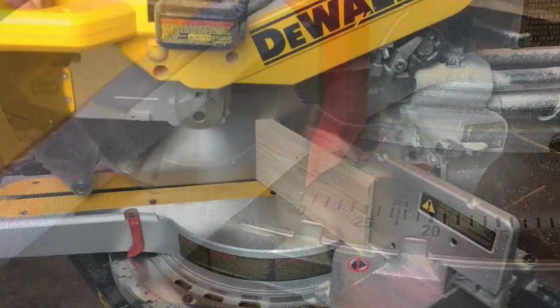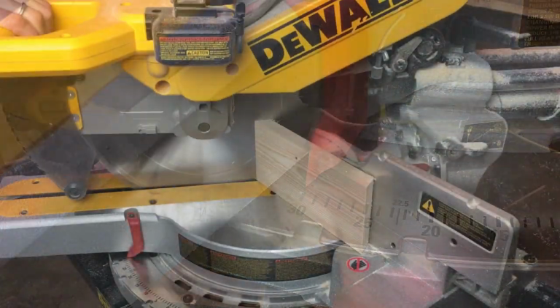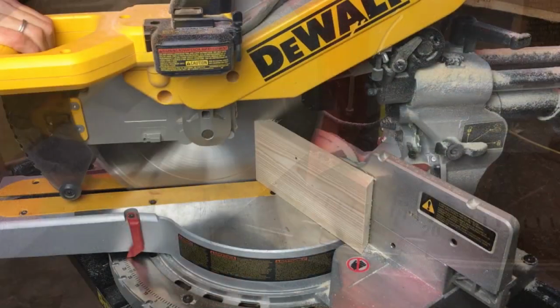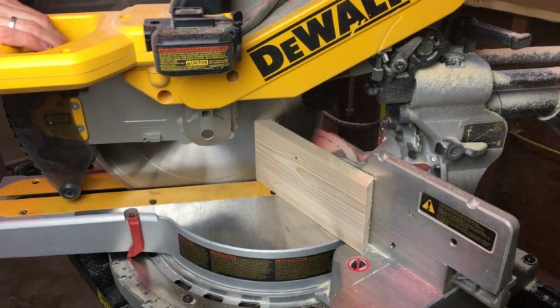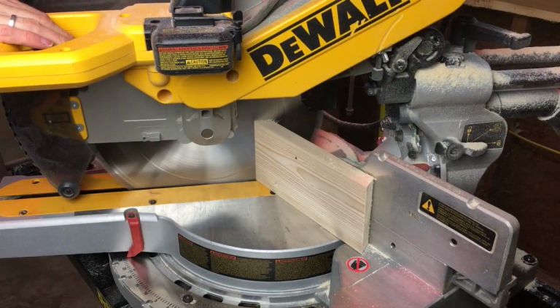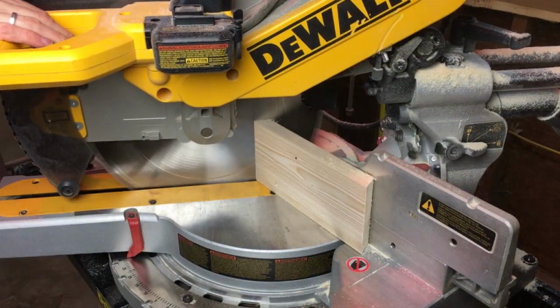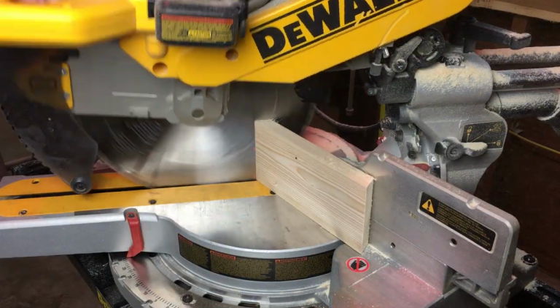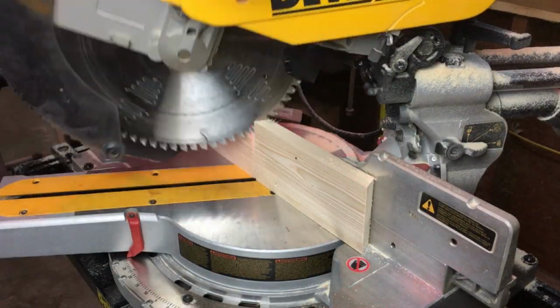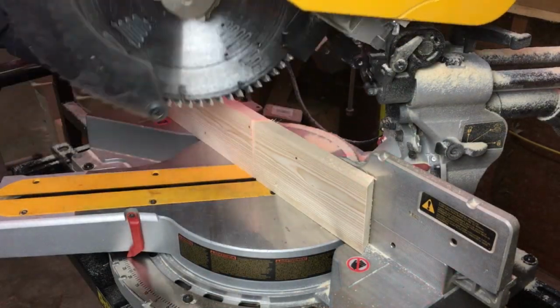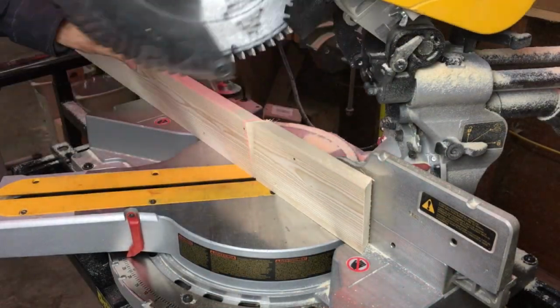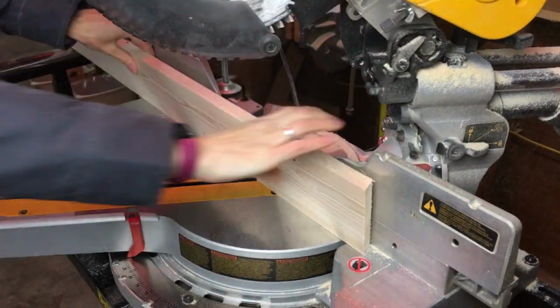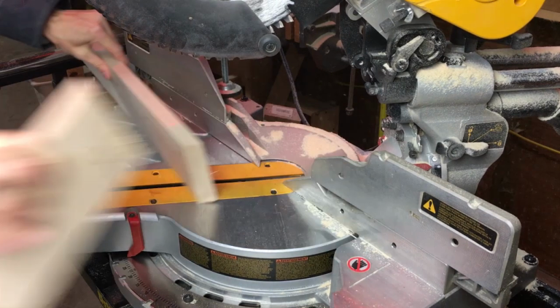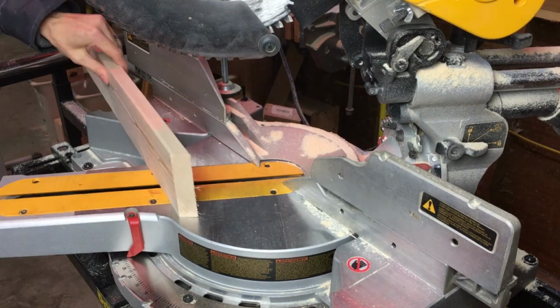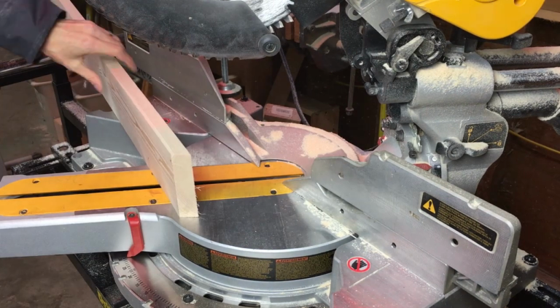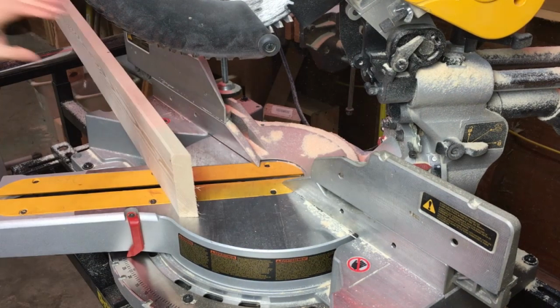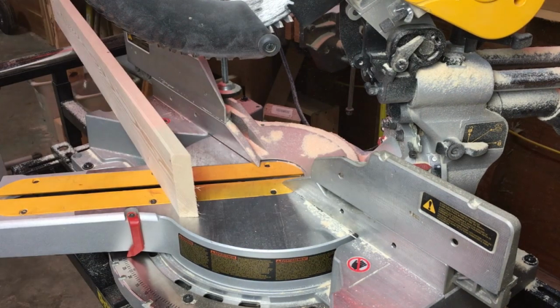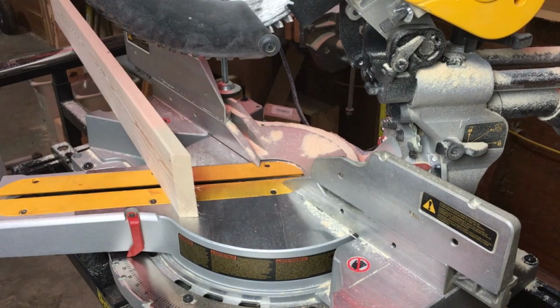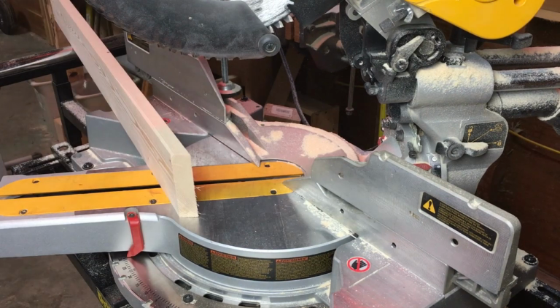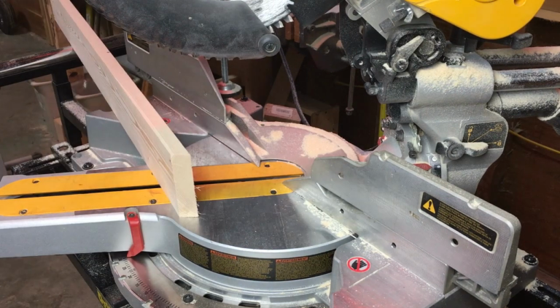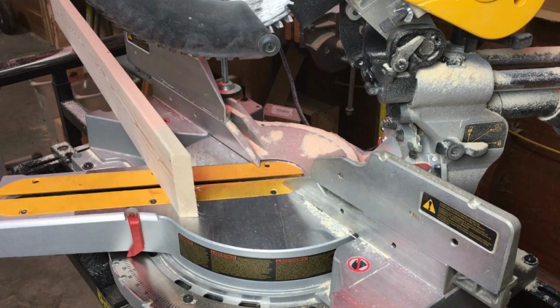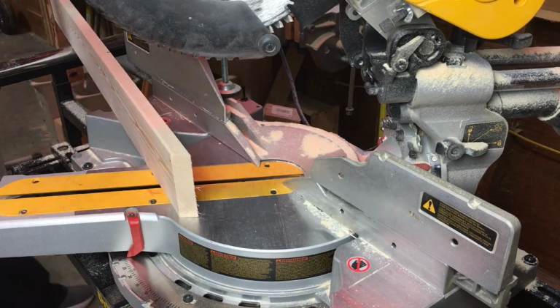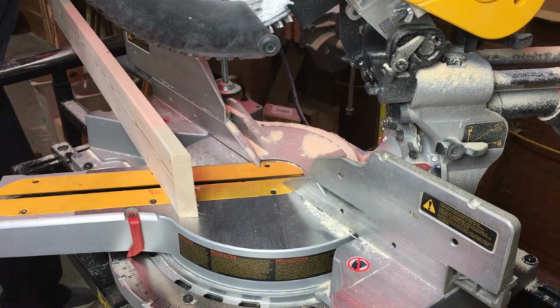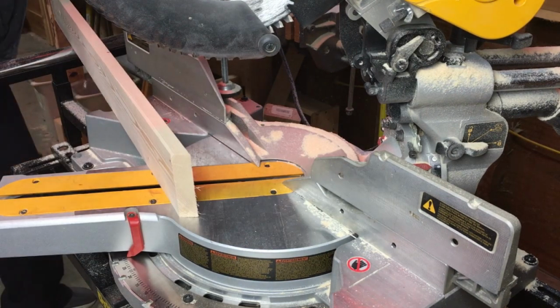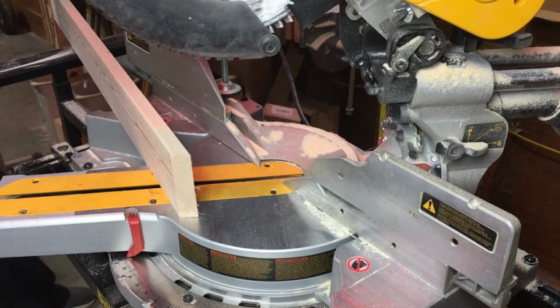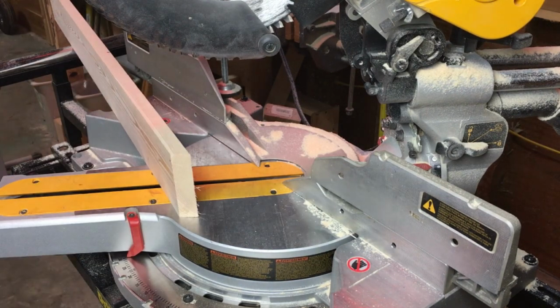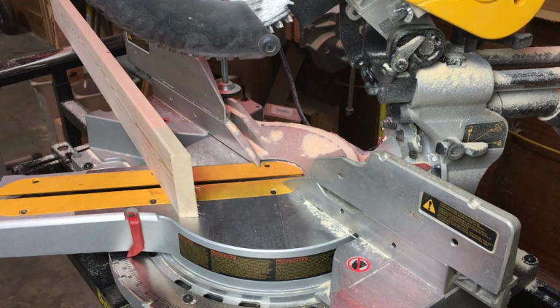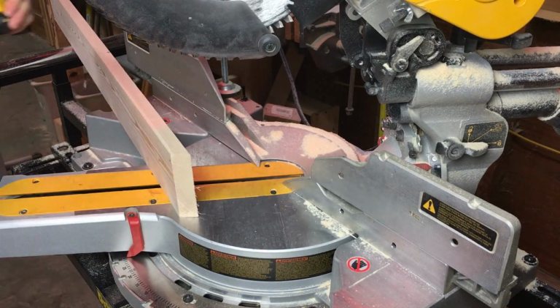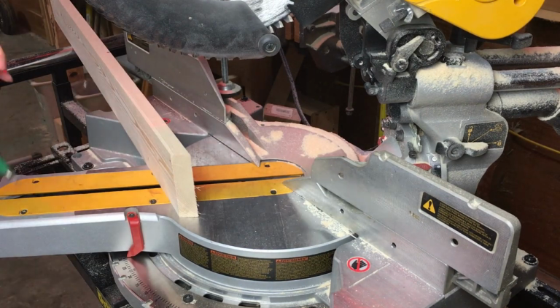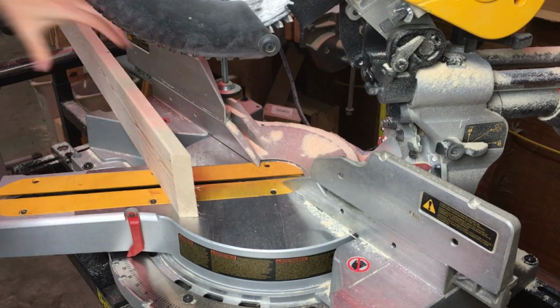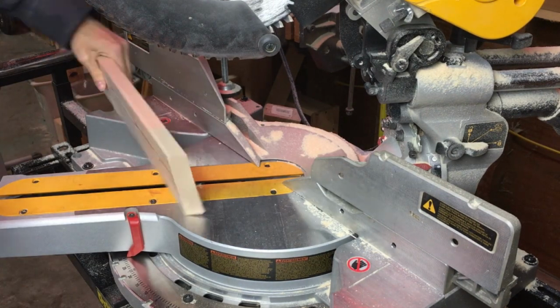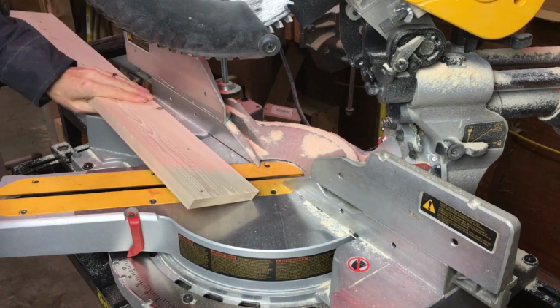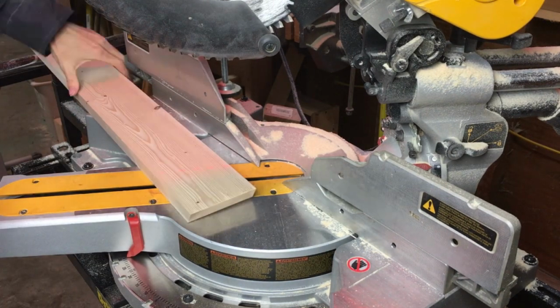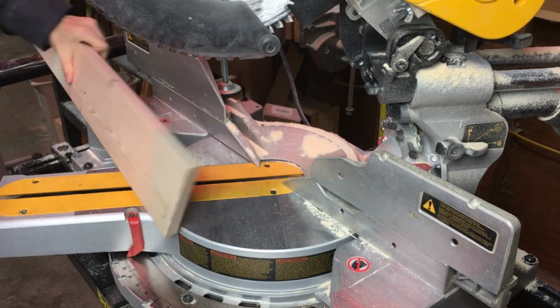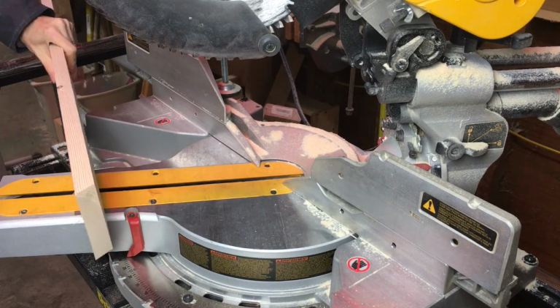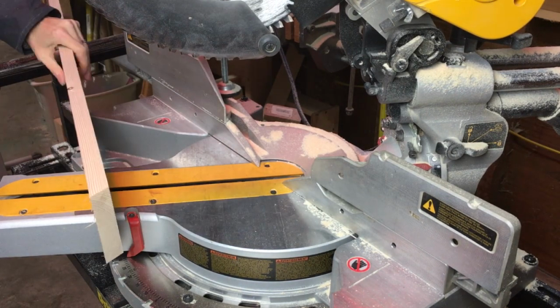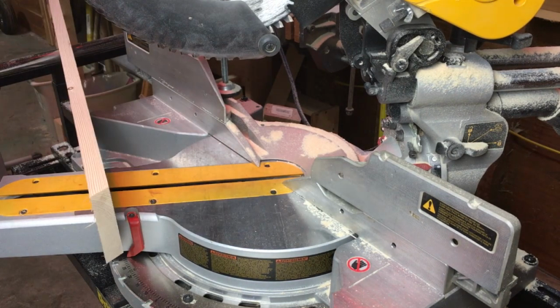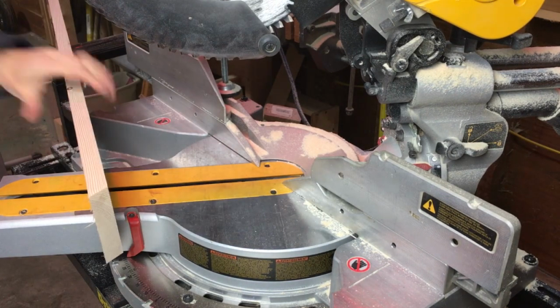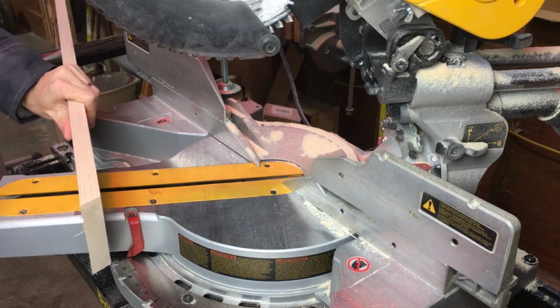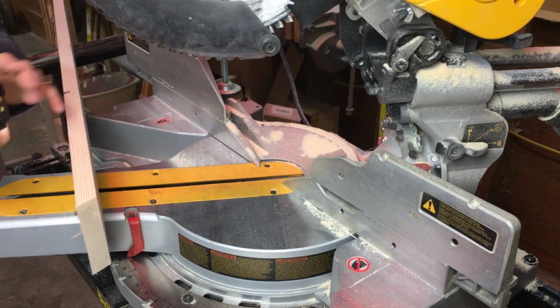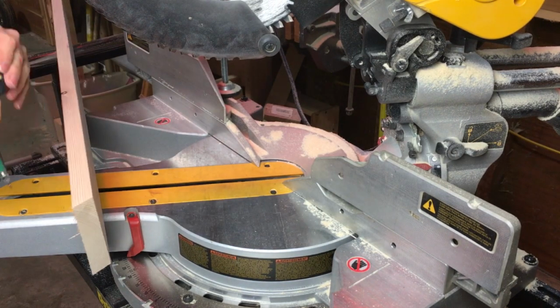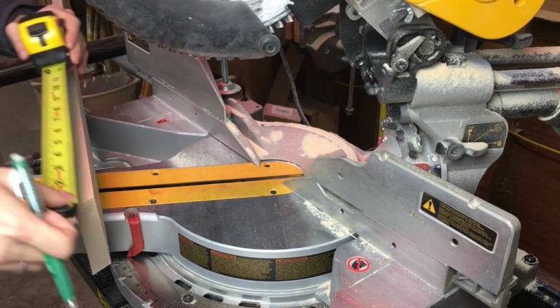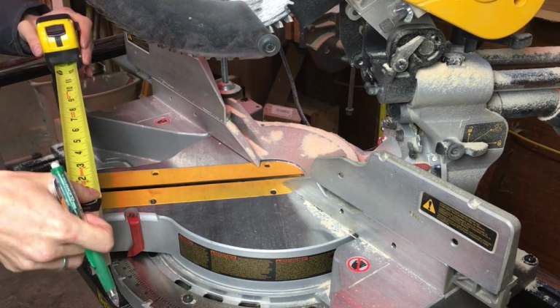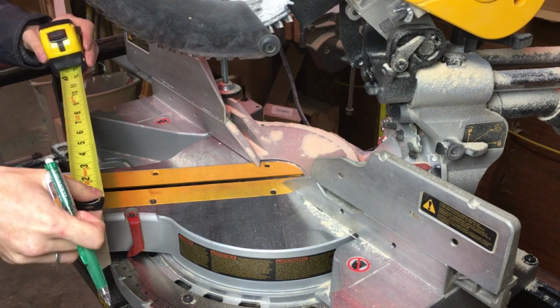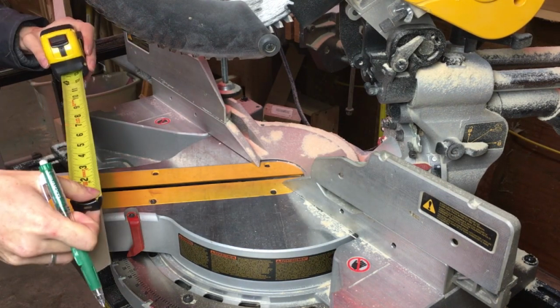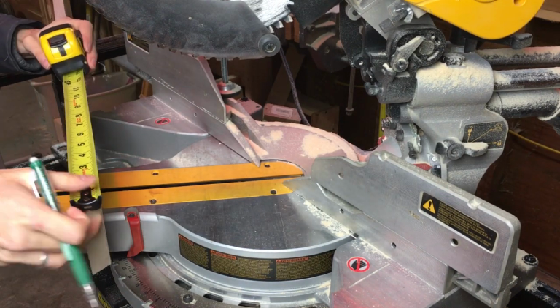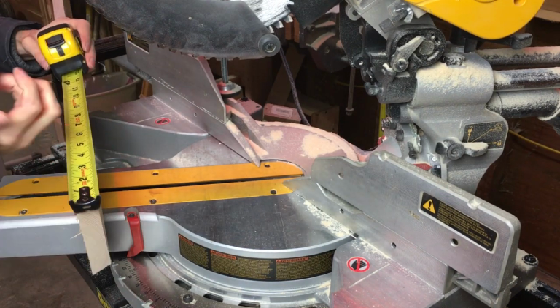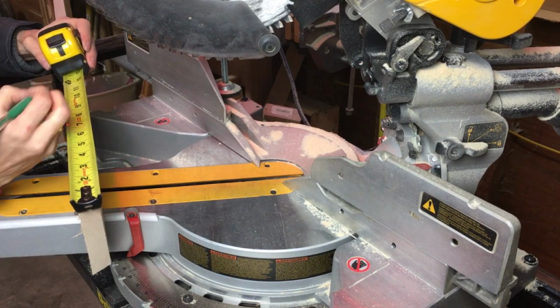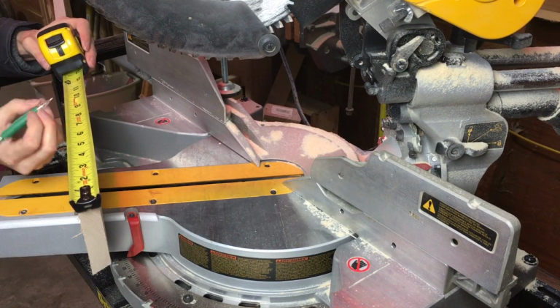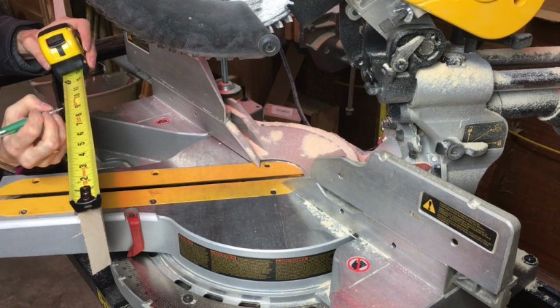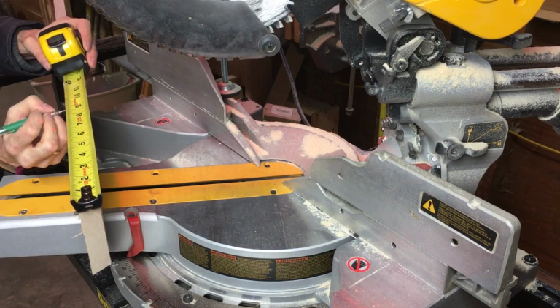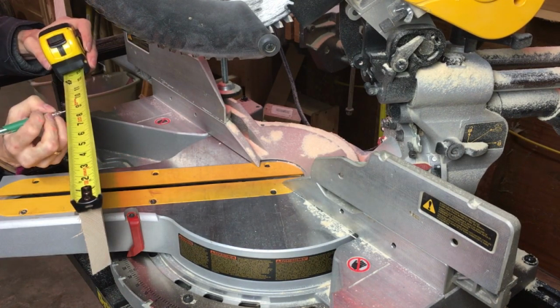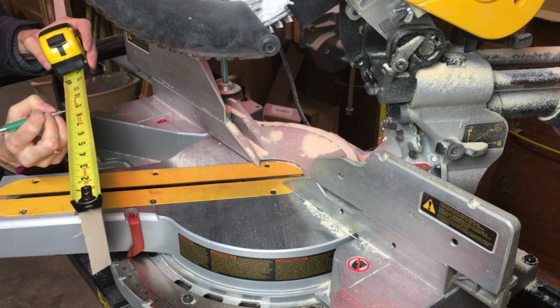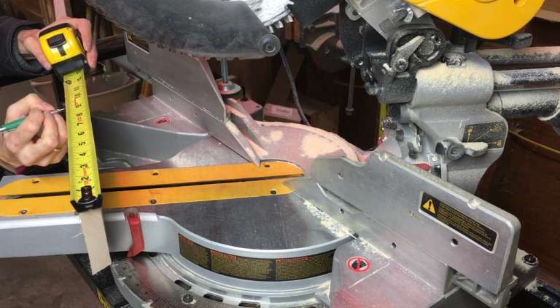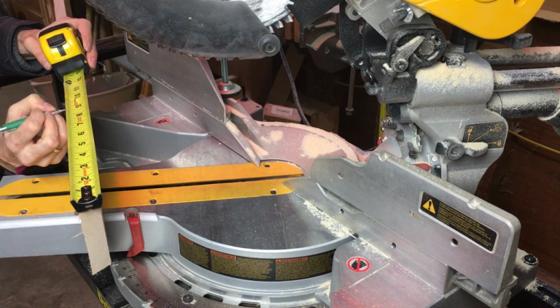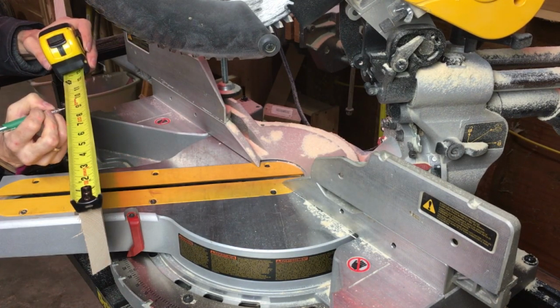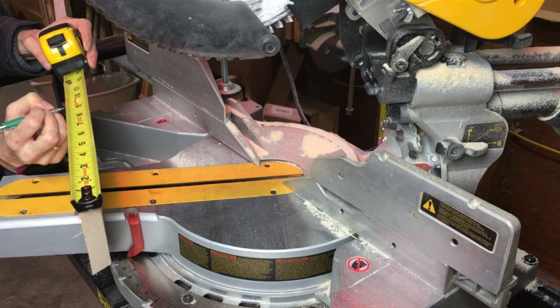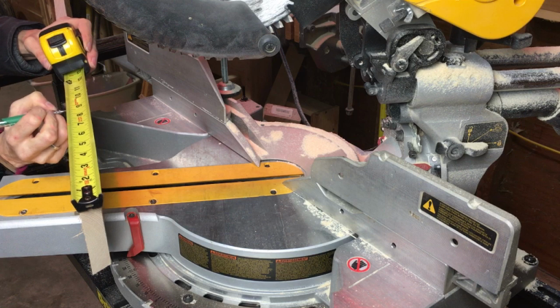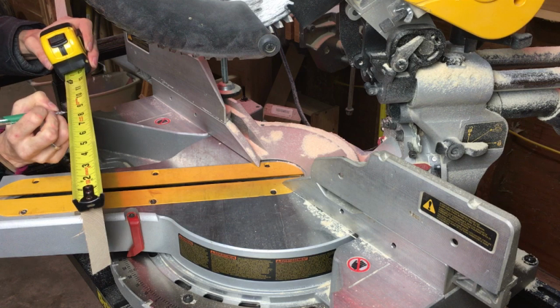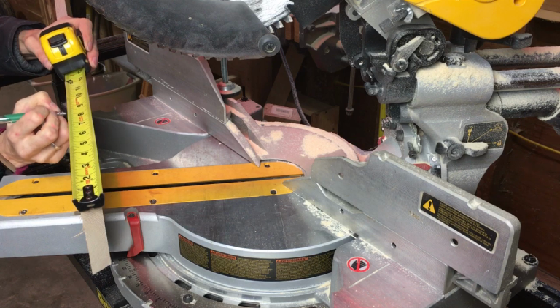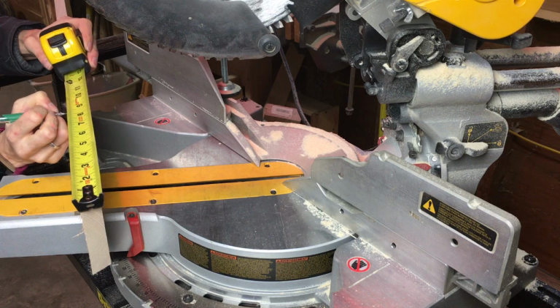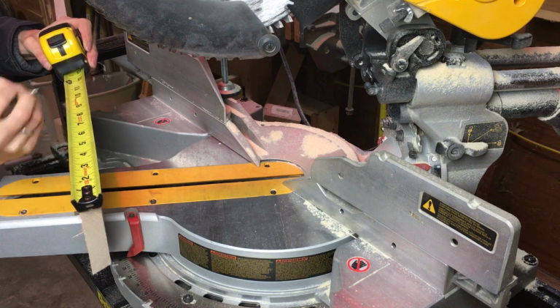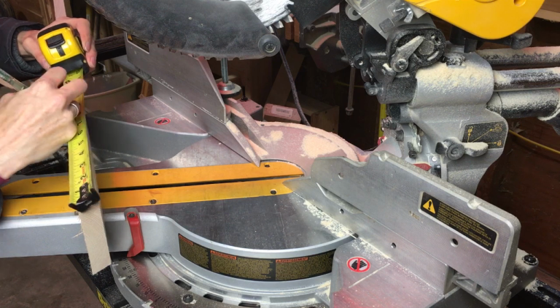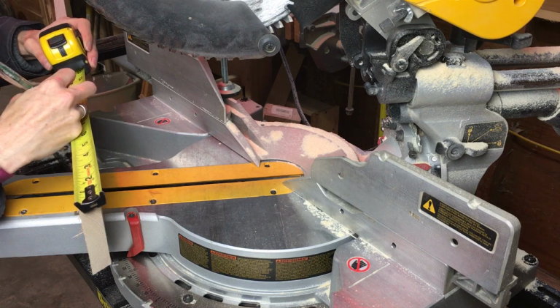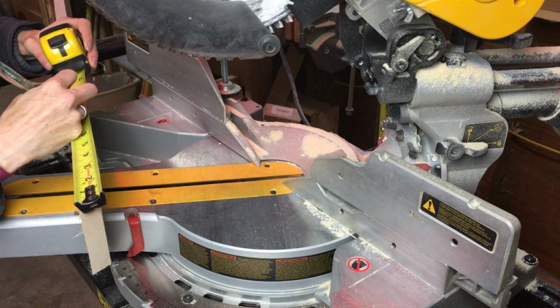I cut the three boards that make up the top of the tree with a 30 degree bevel on both sides and I followed the plans with the lengths.